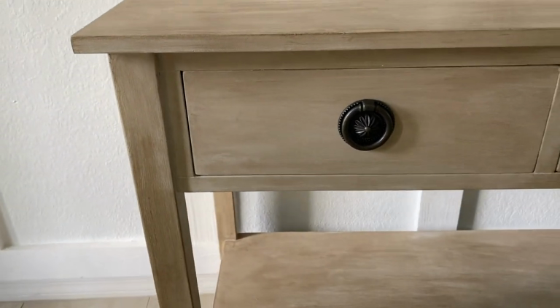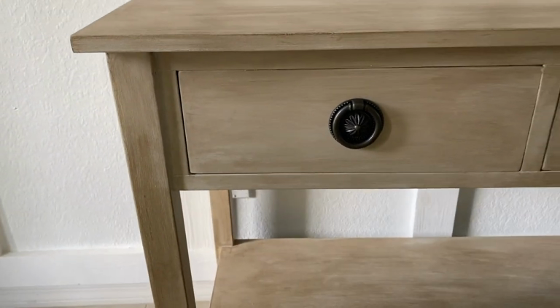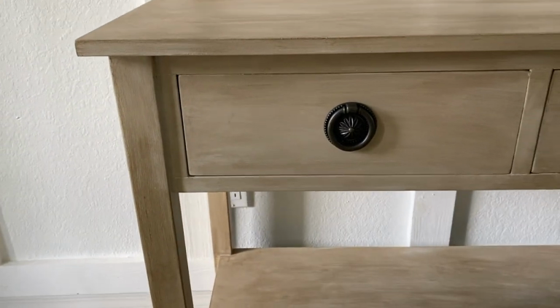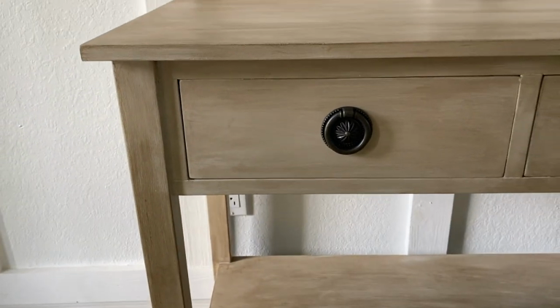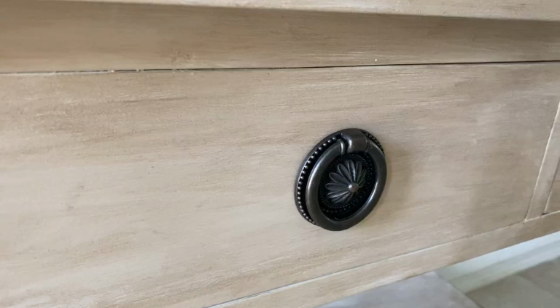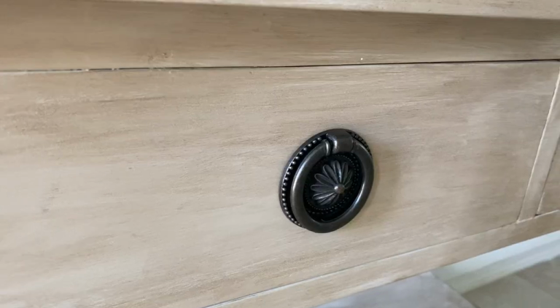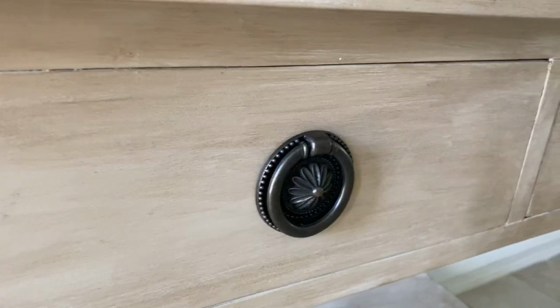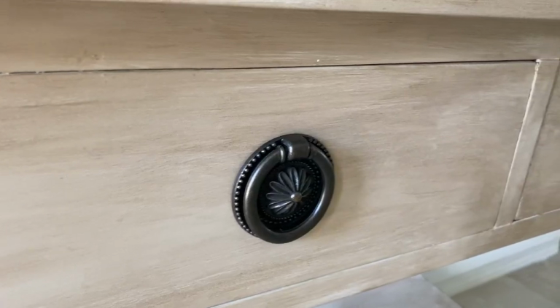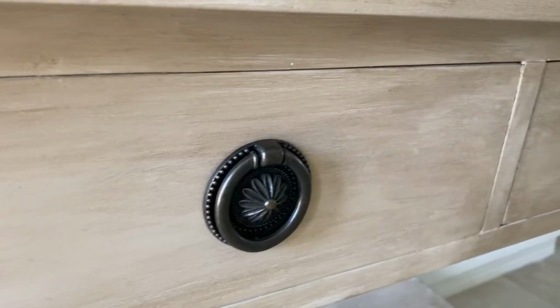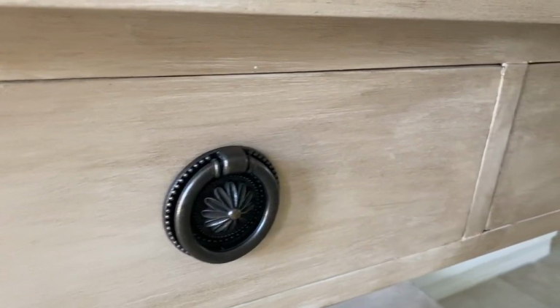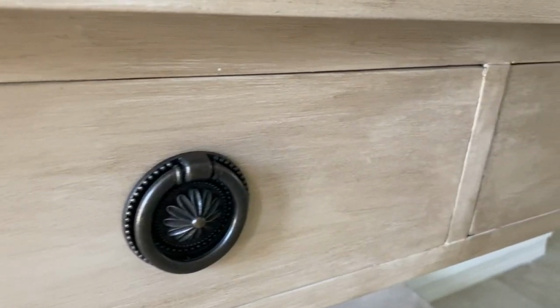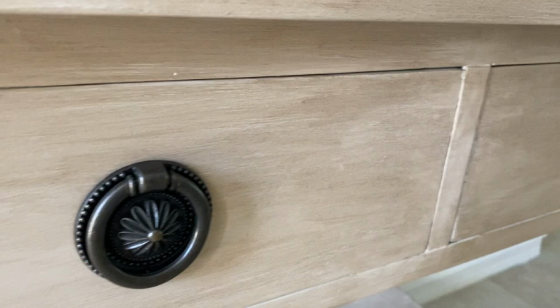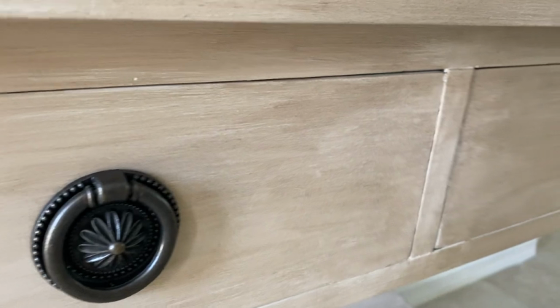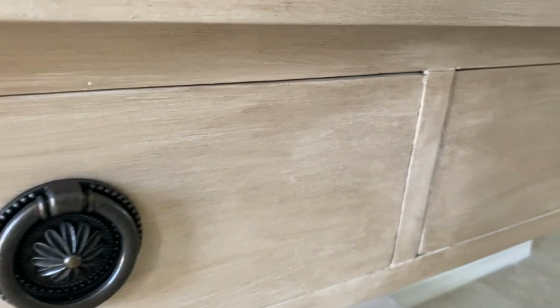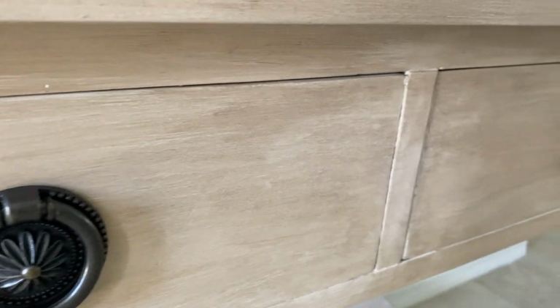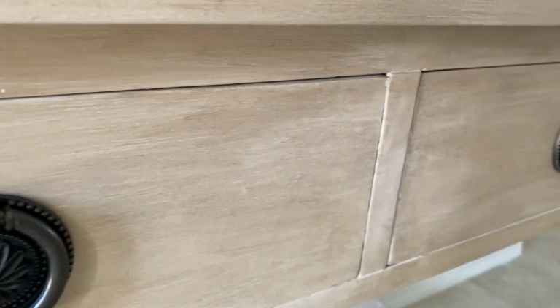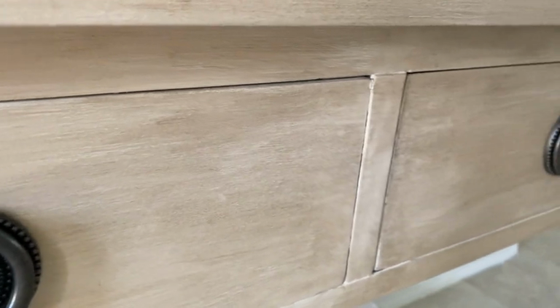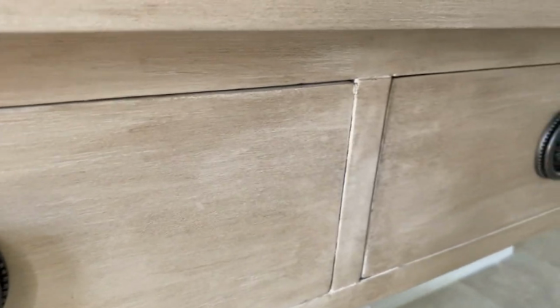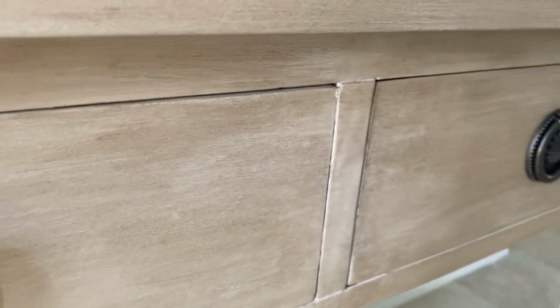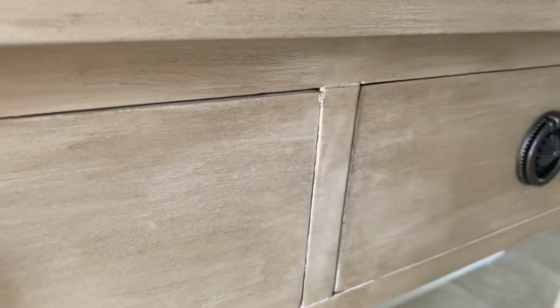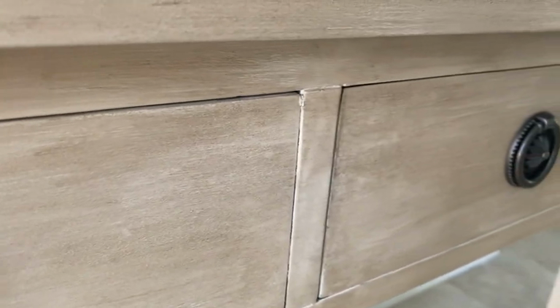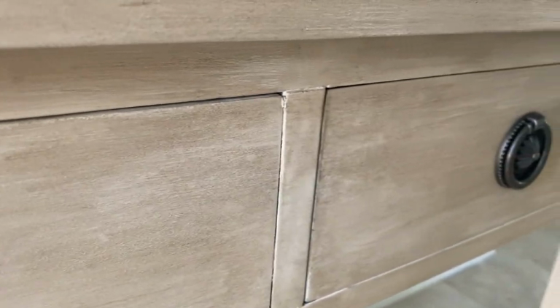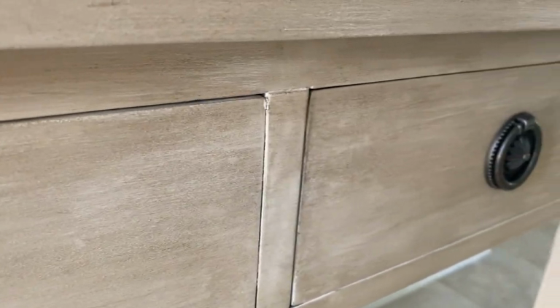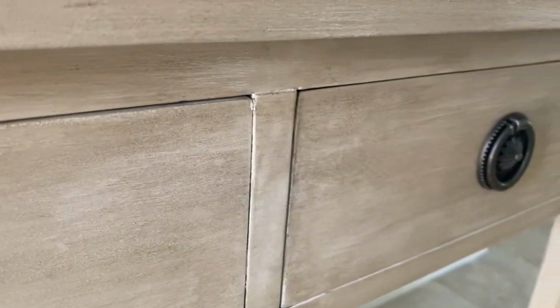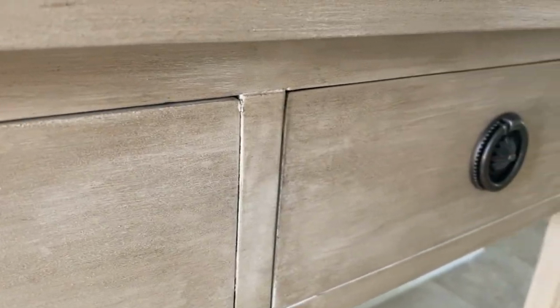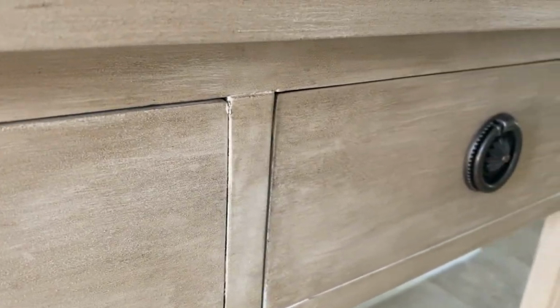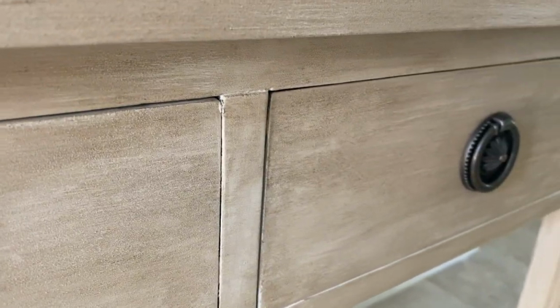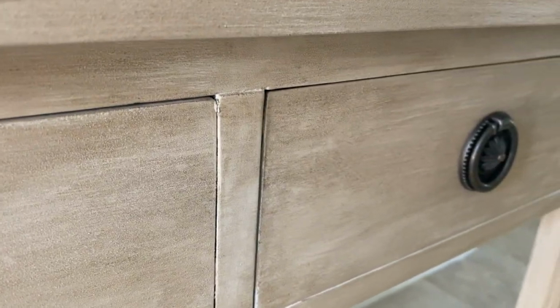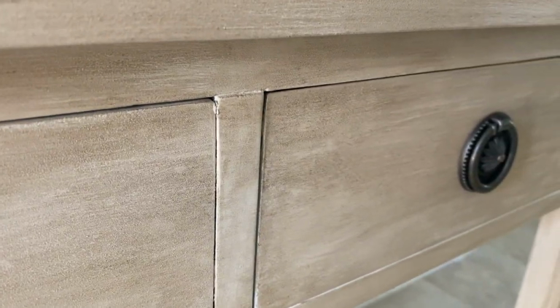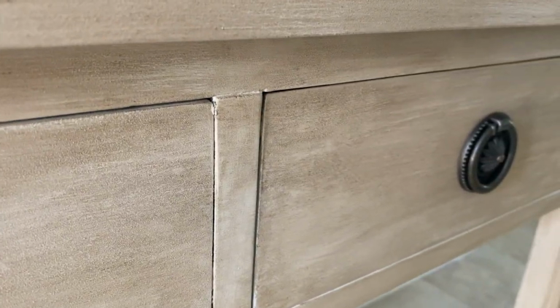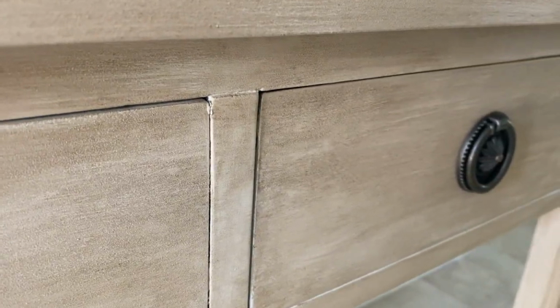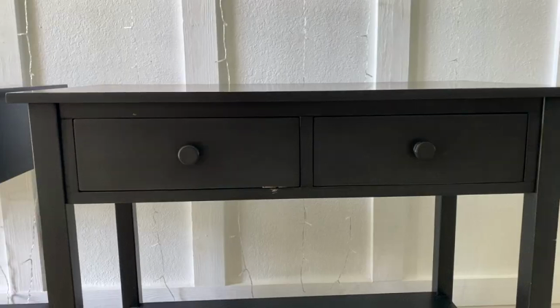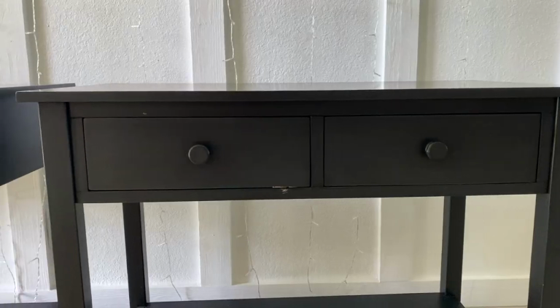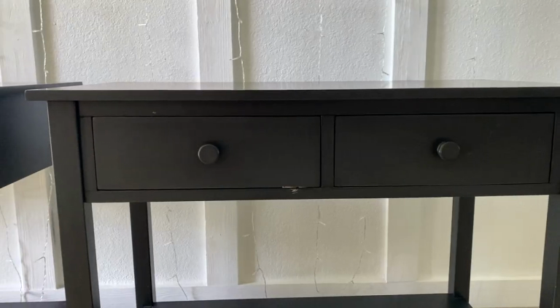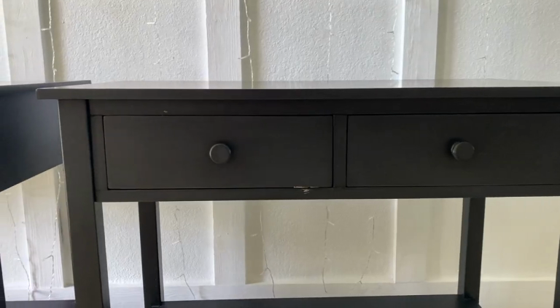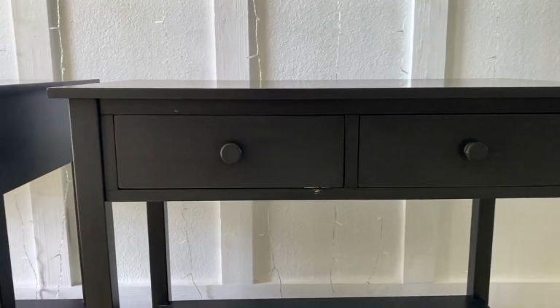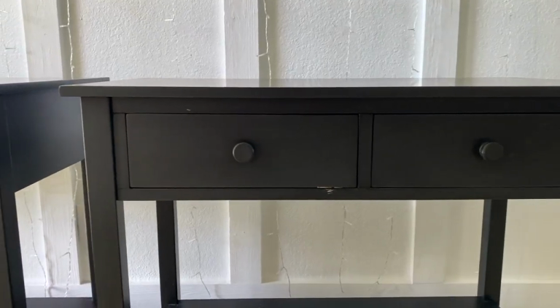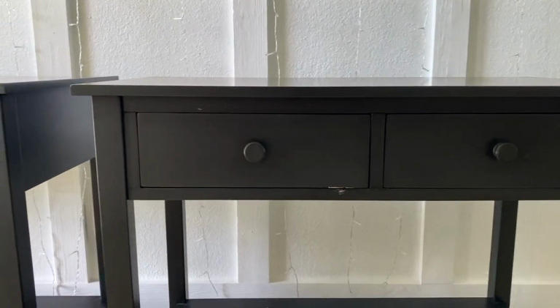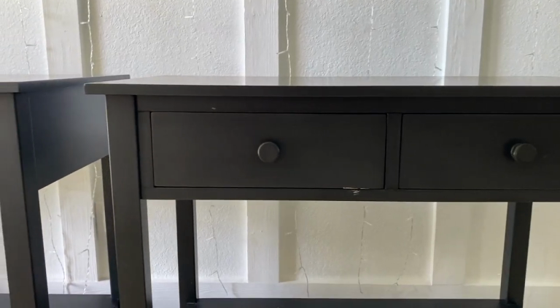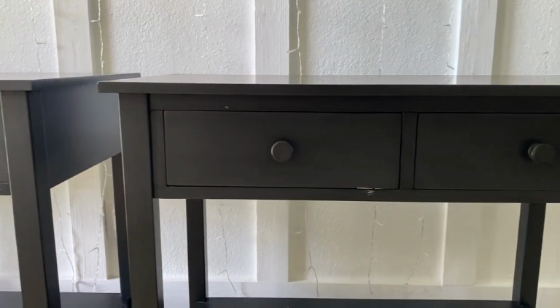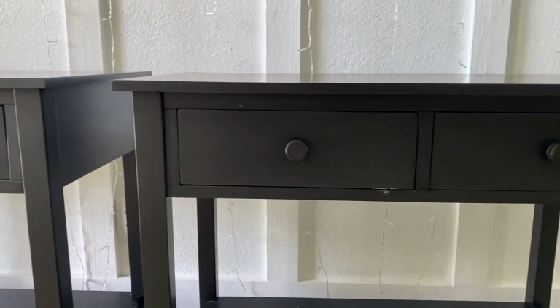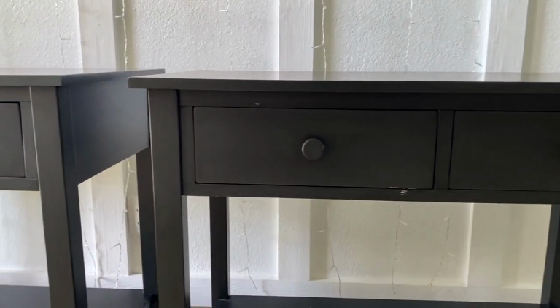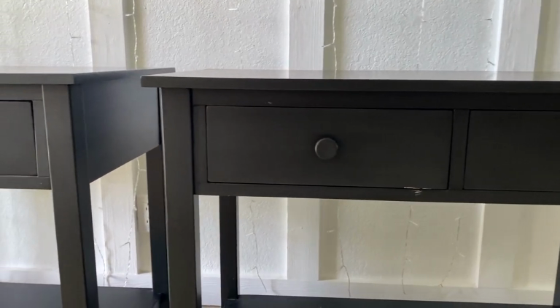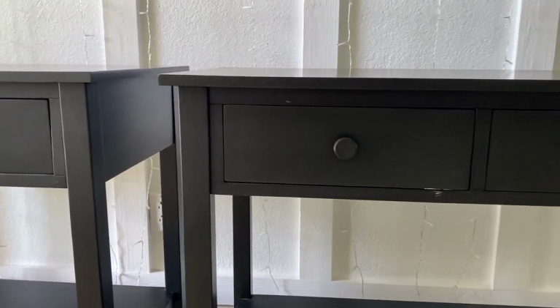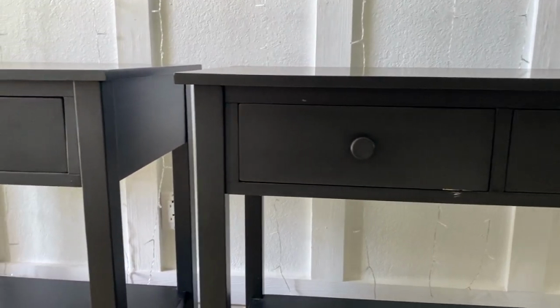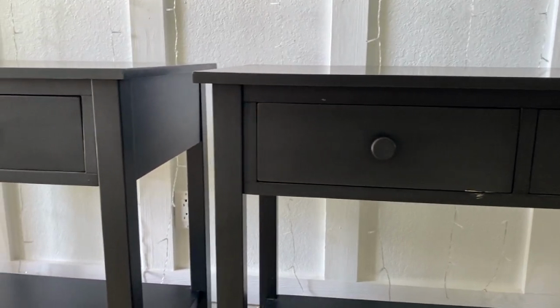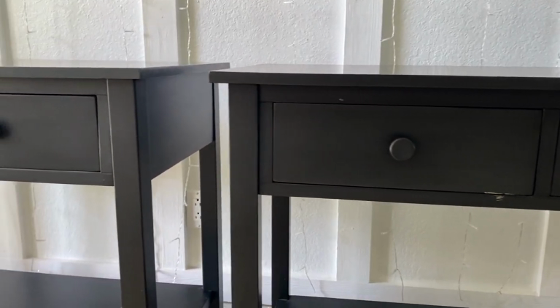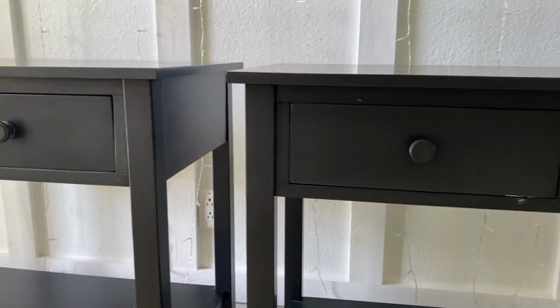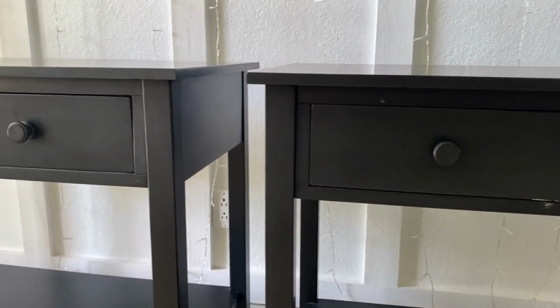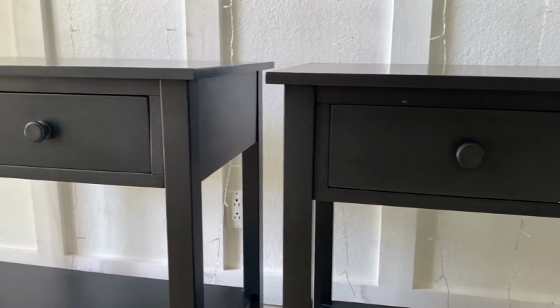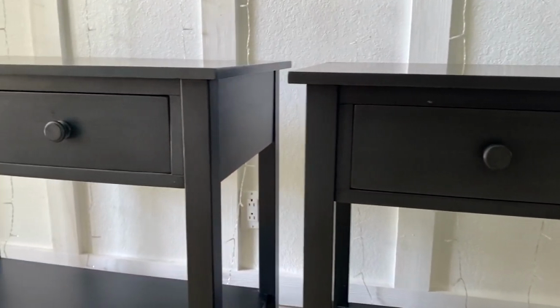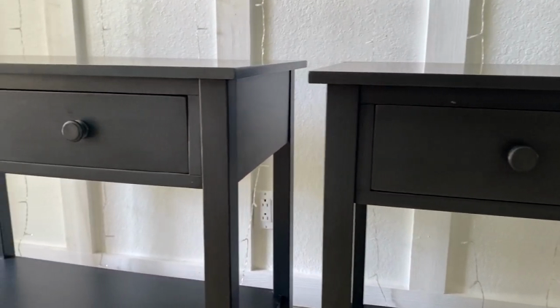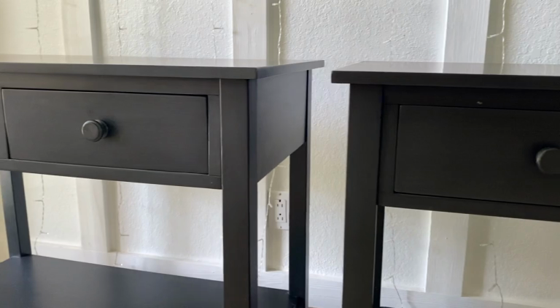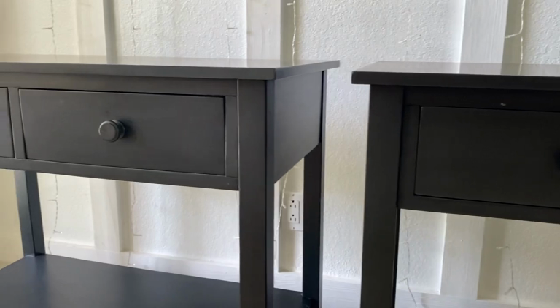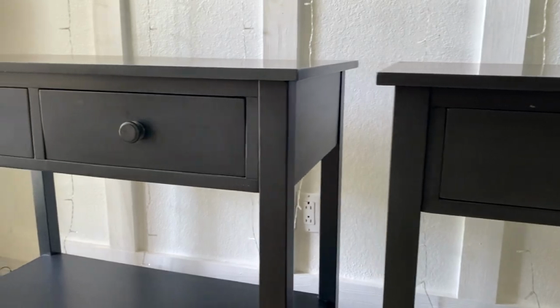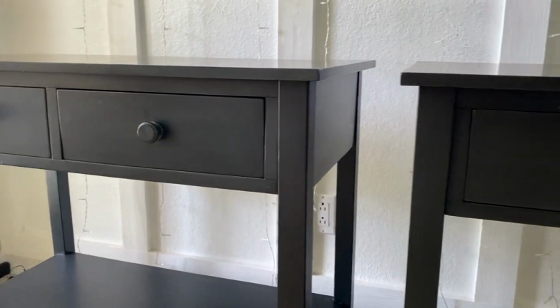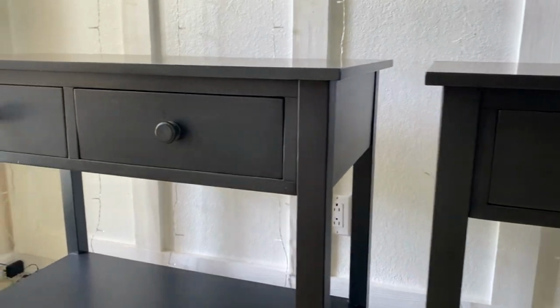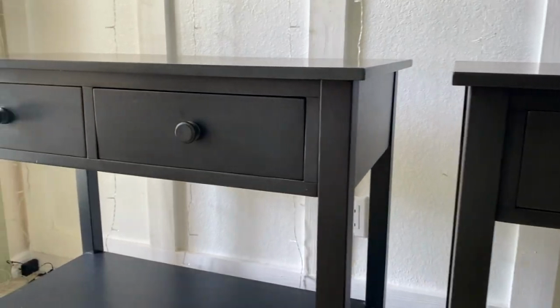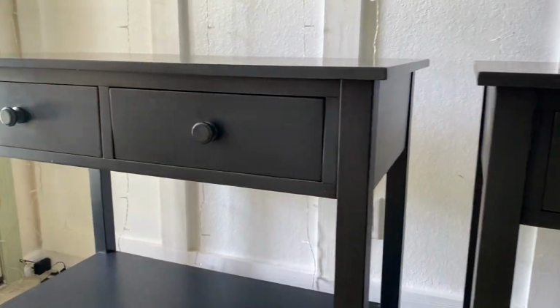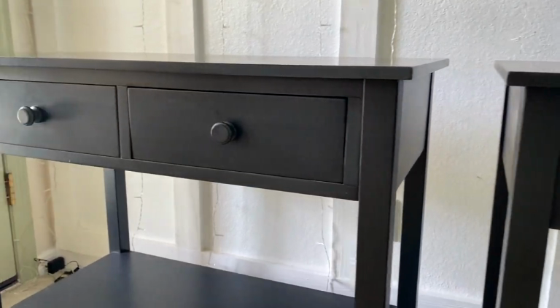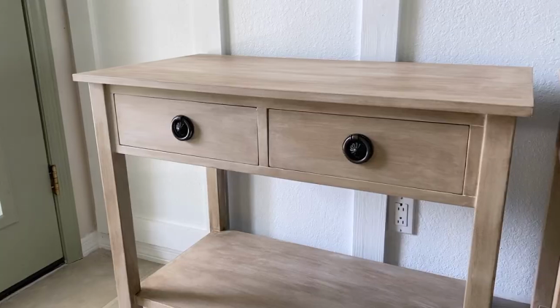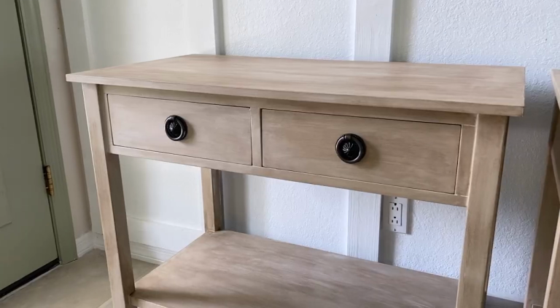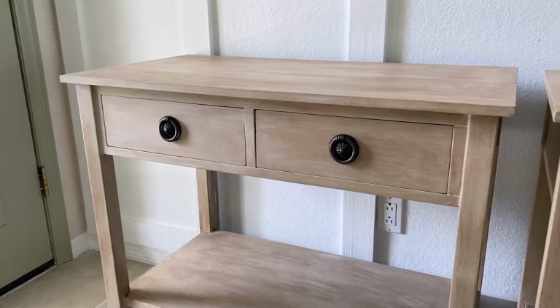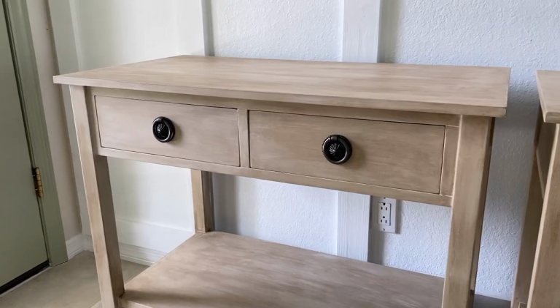And finally, I added this hardware from Hobby Lobby. What do you think? Do you have a piece of furniture you would like to try this on? Let me know in the comments.